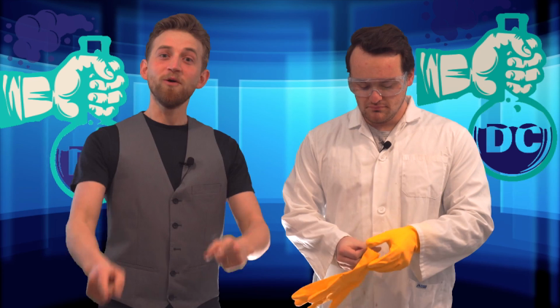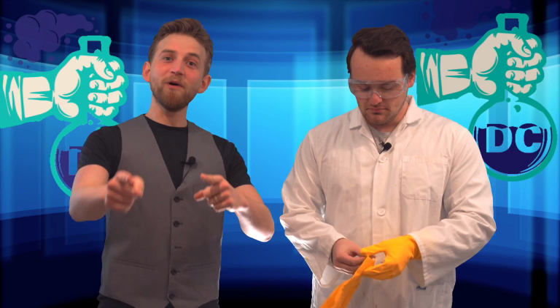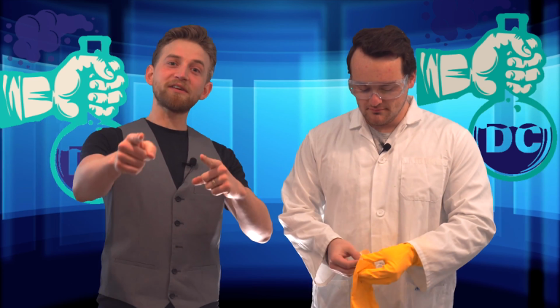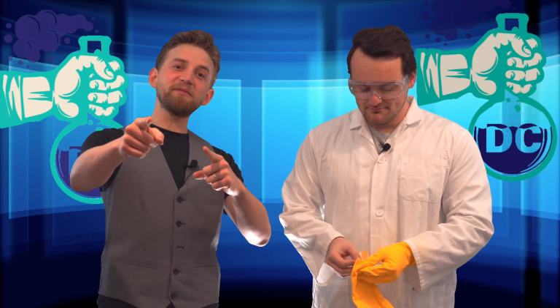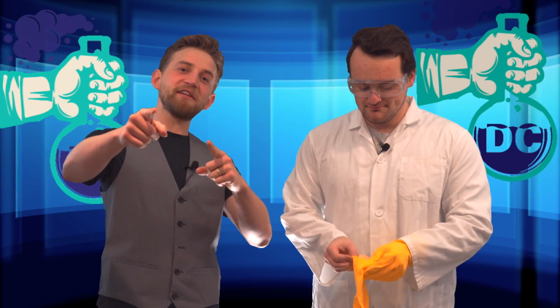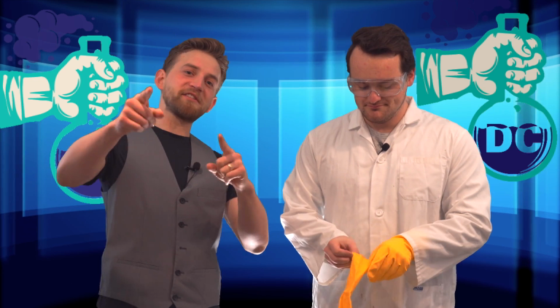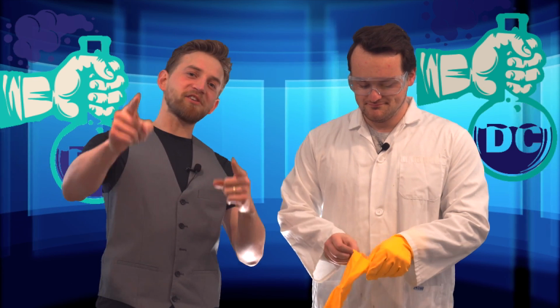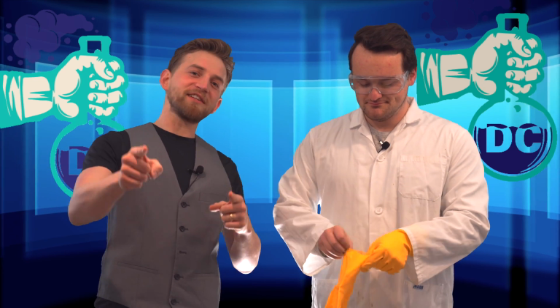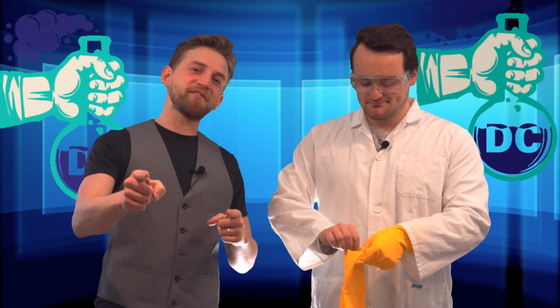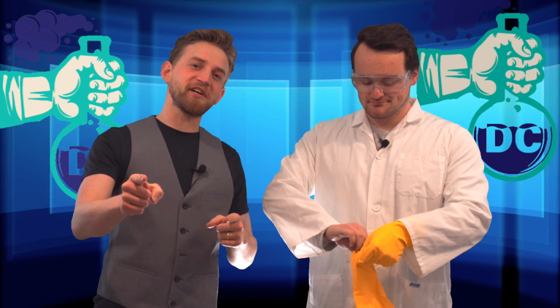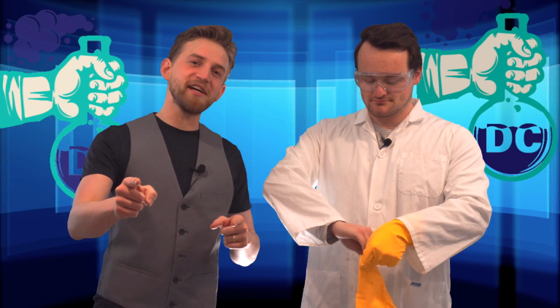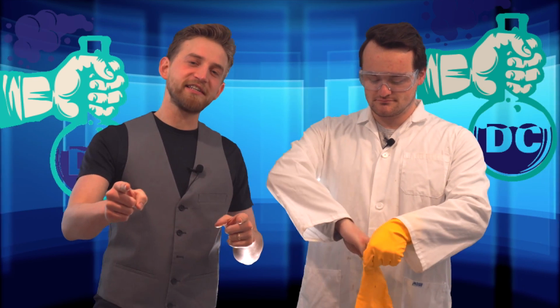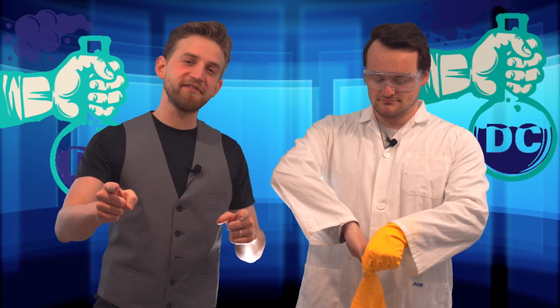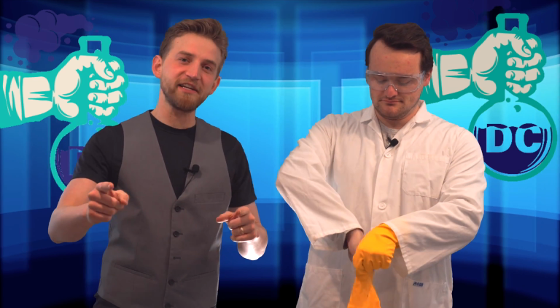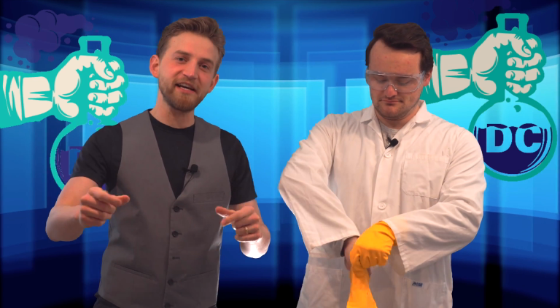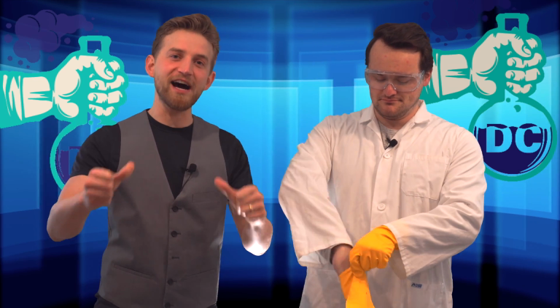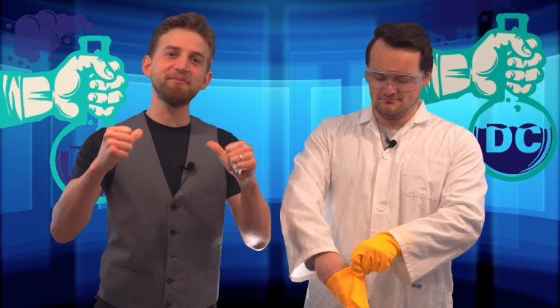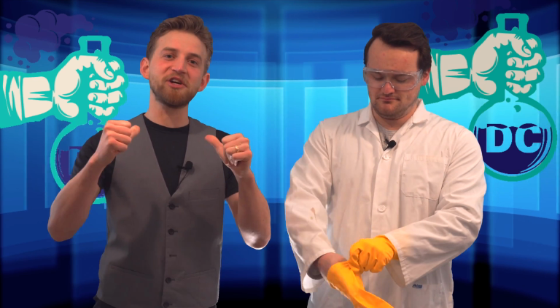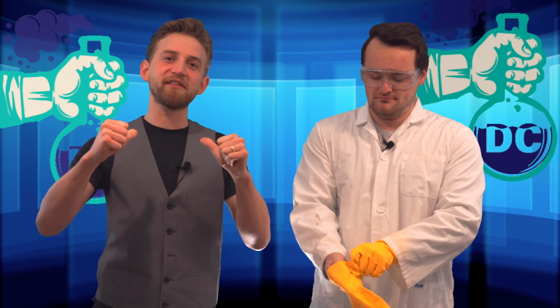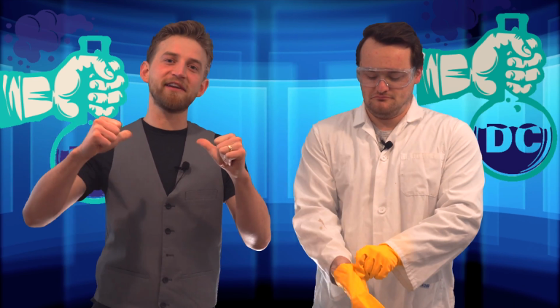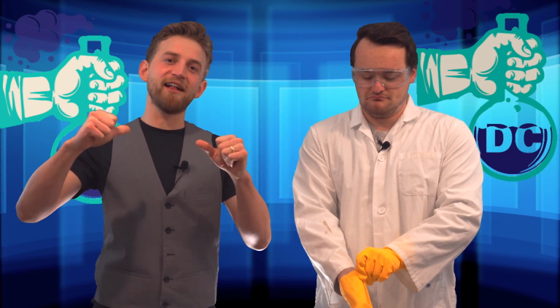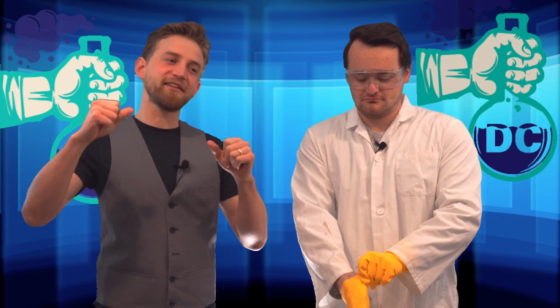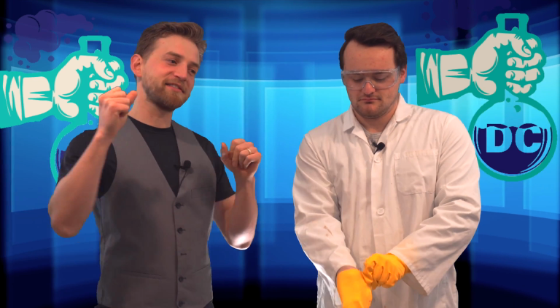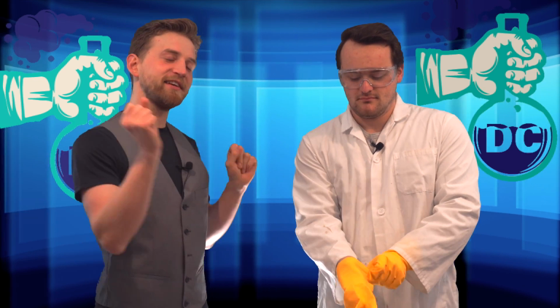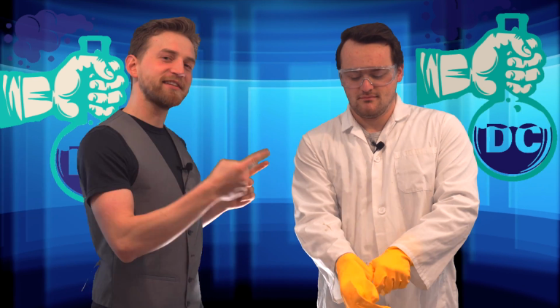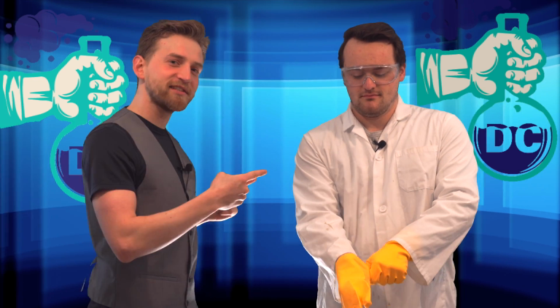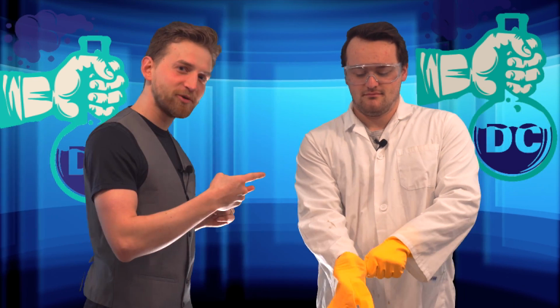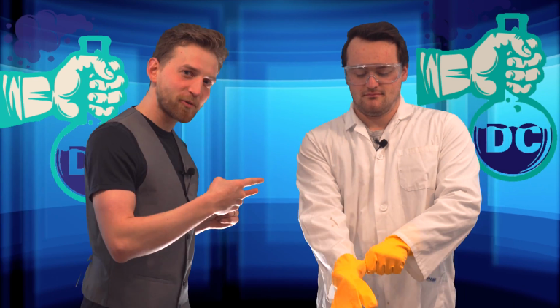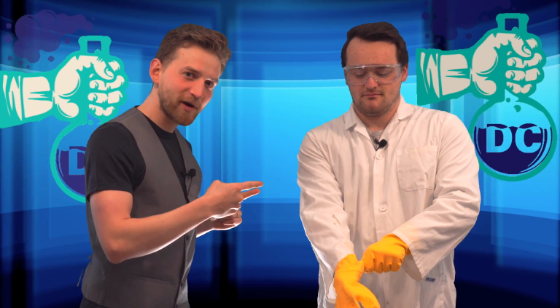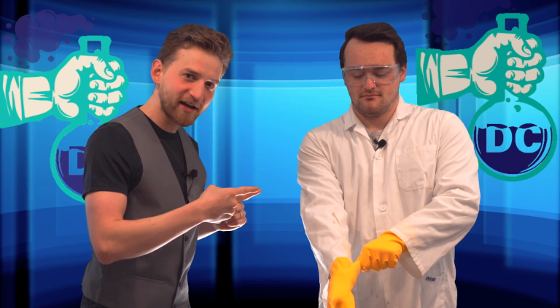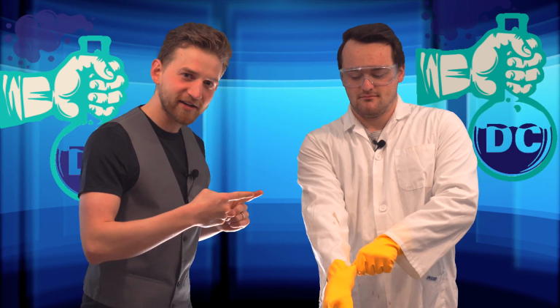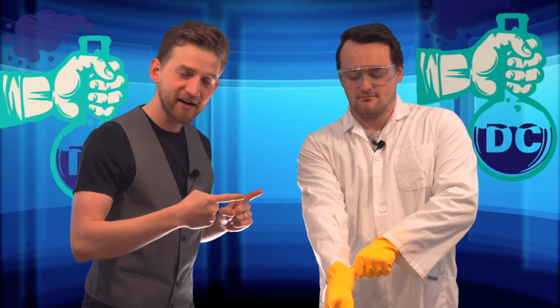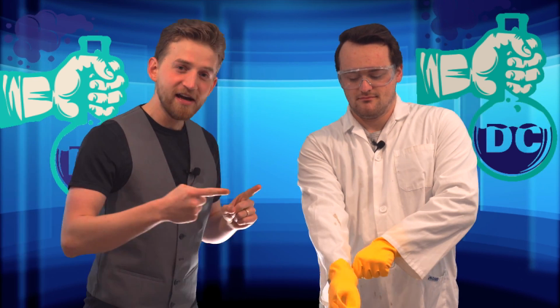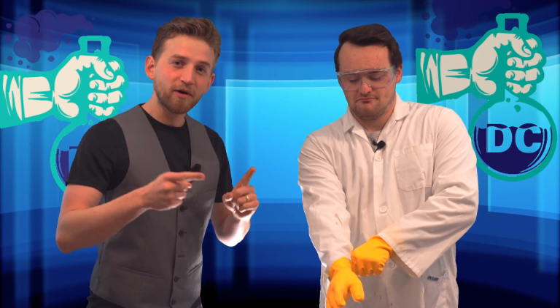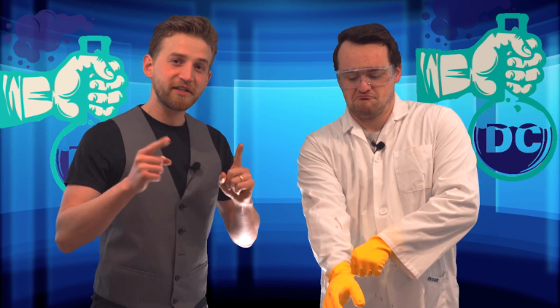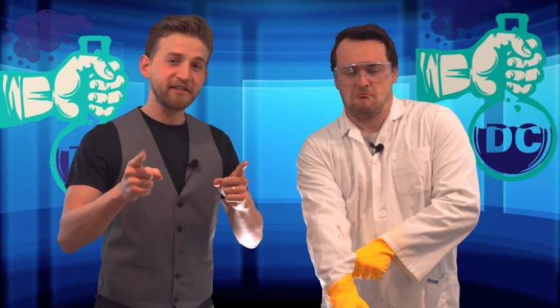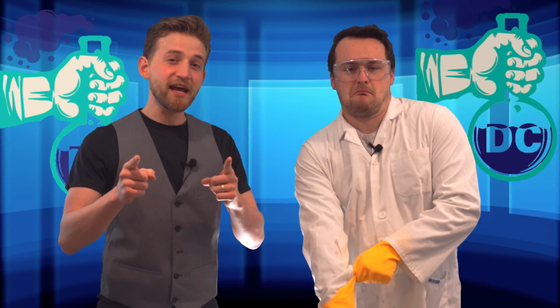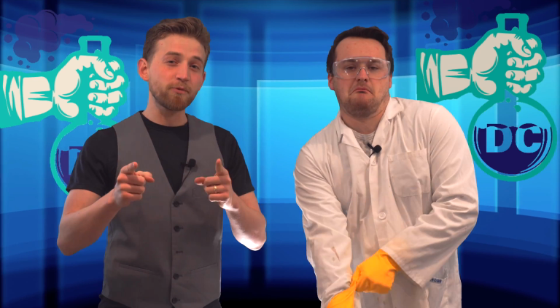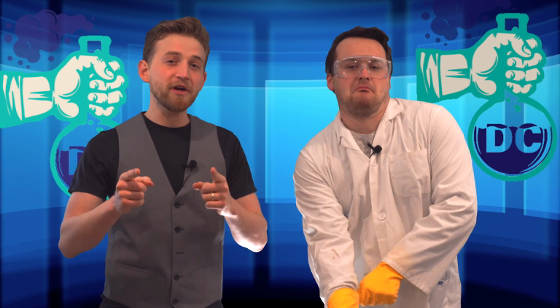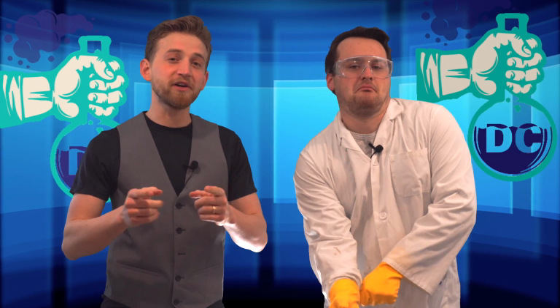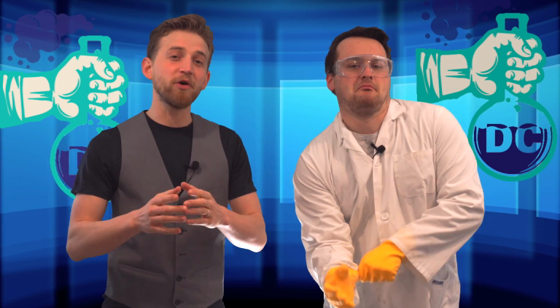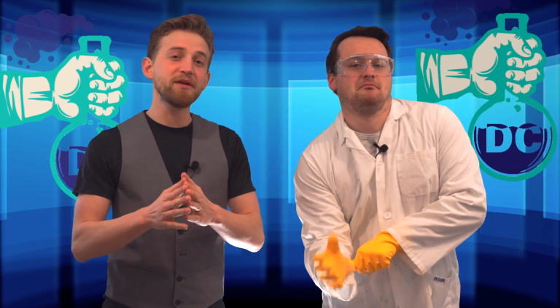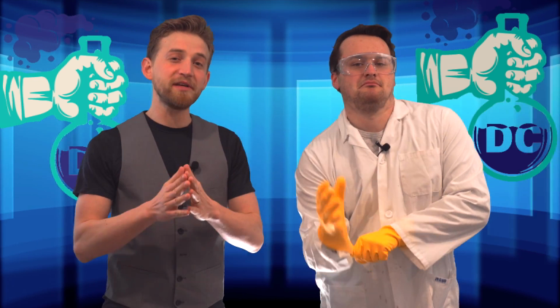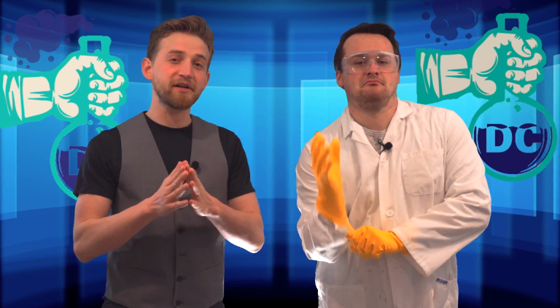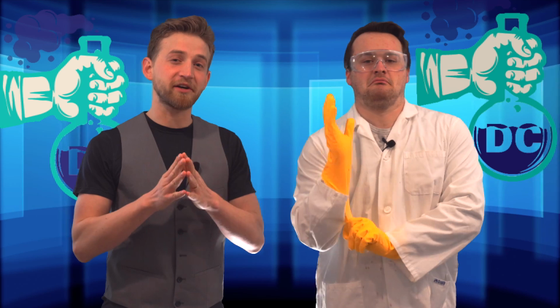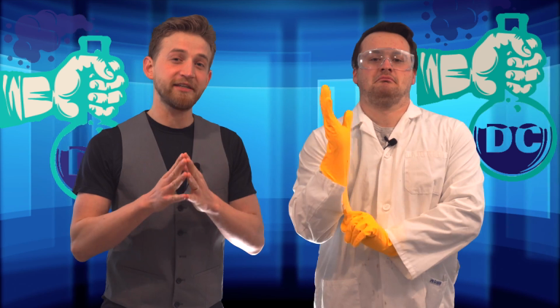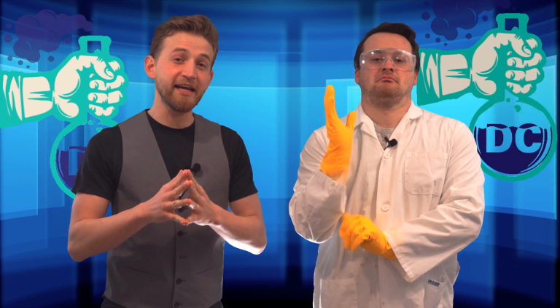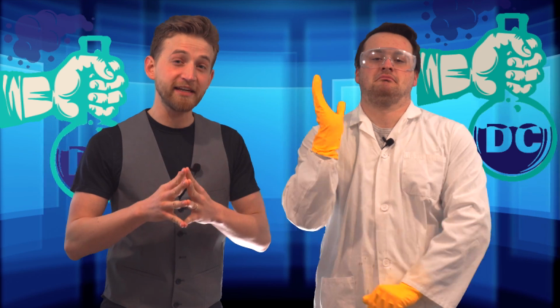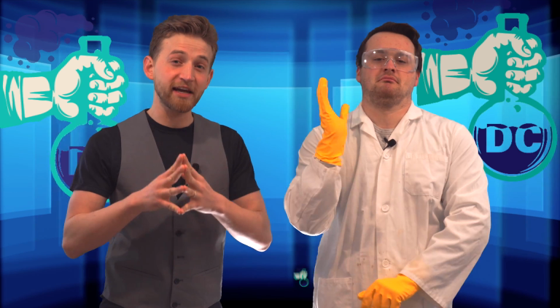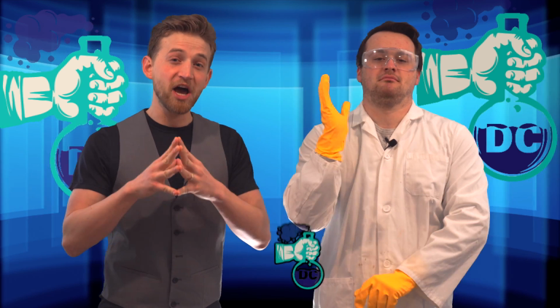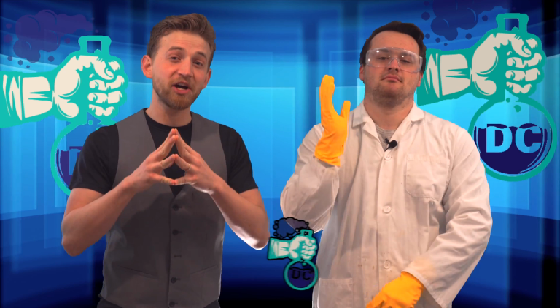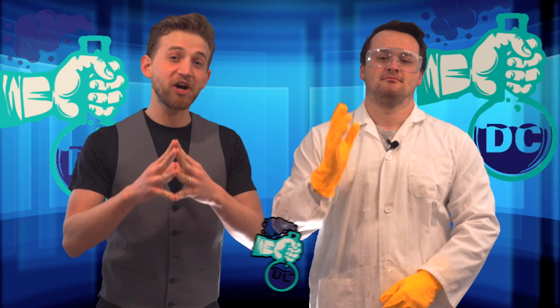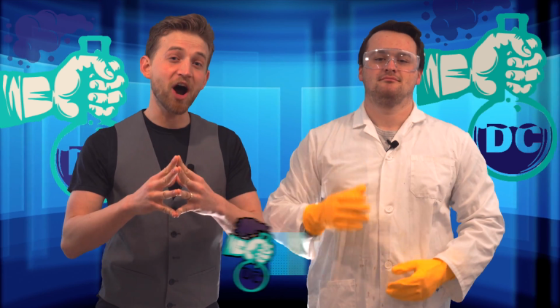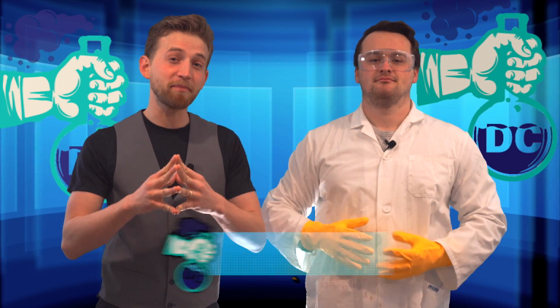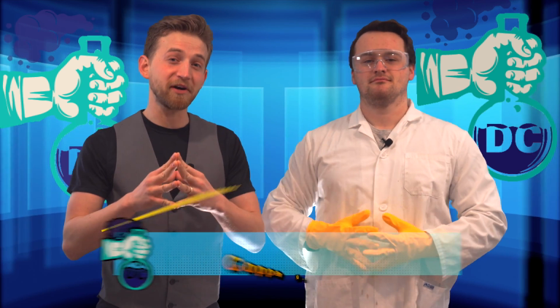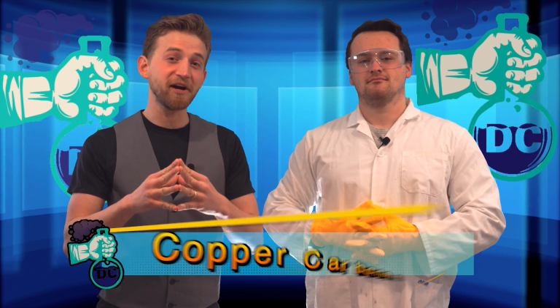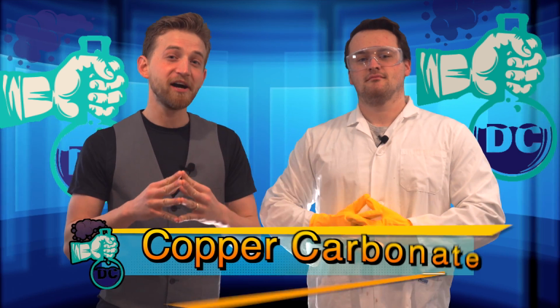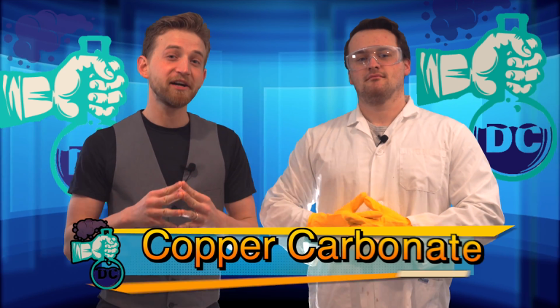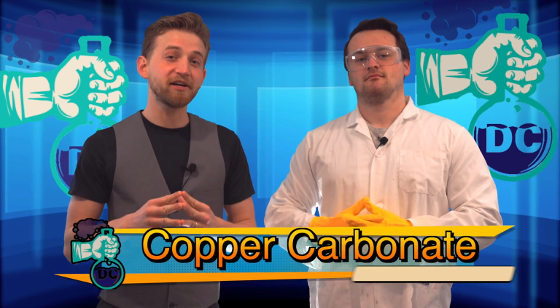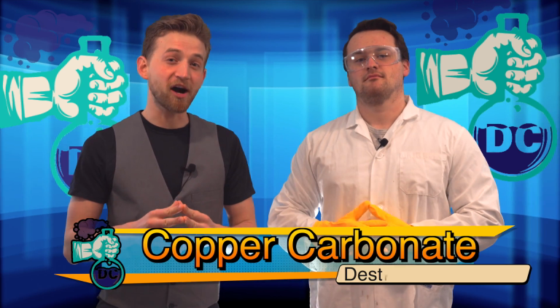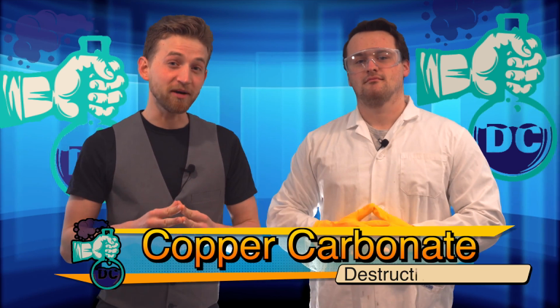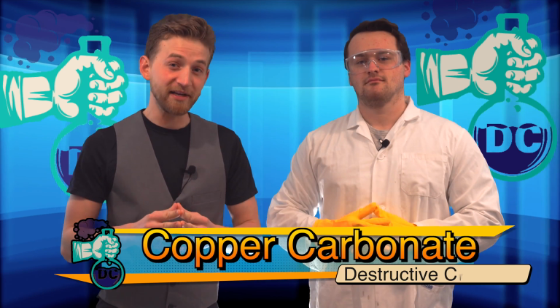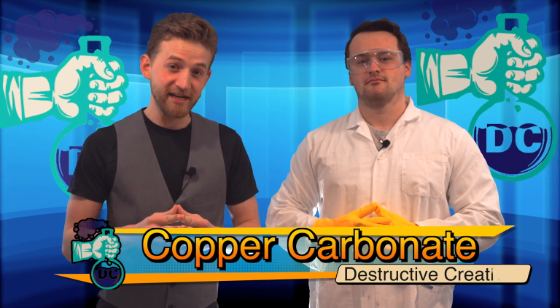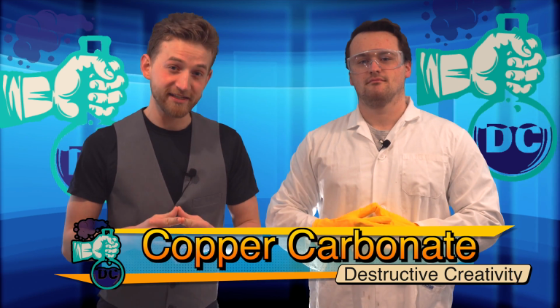Welcome to Destructive Creativity. I'm Jonathan Allers. This is Luke Wagner. Today we are going to be creating copper carbonate.